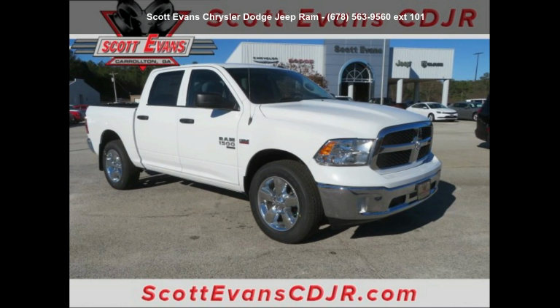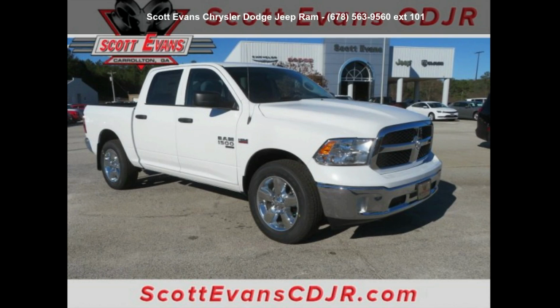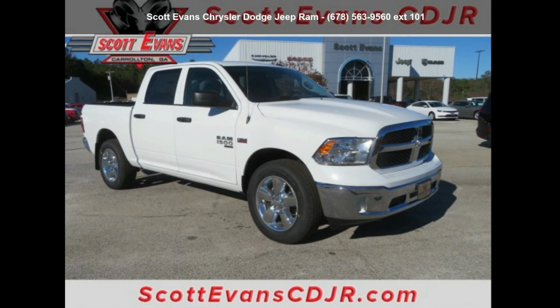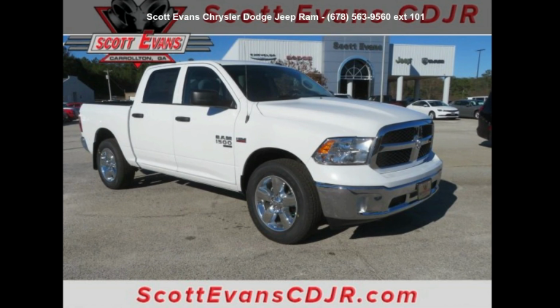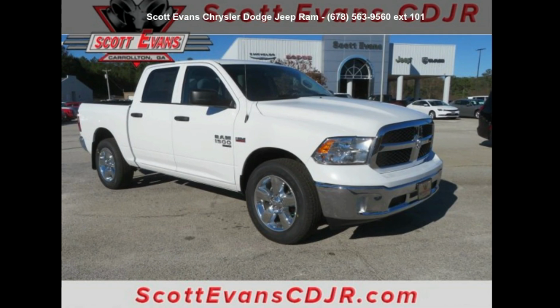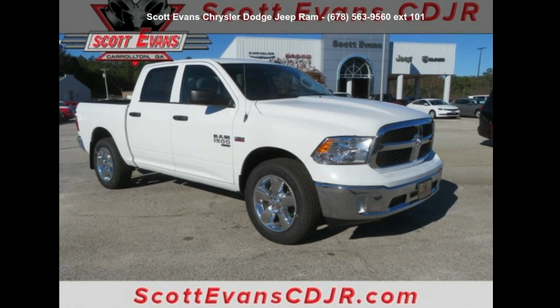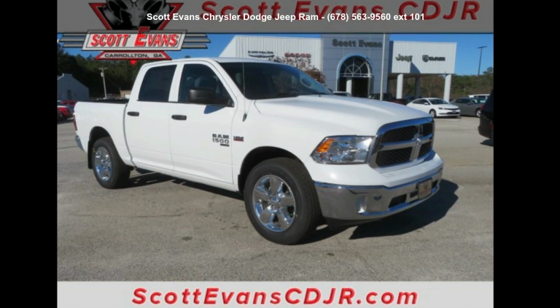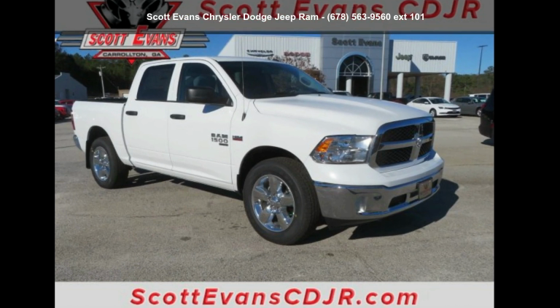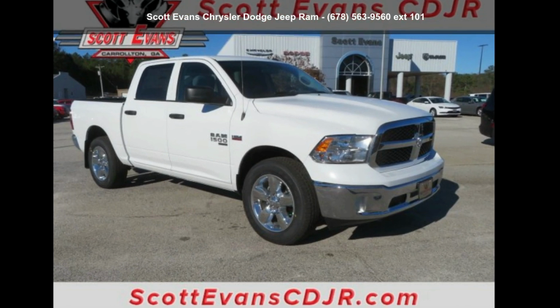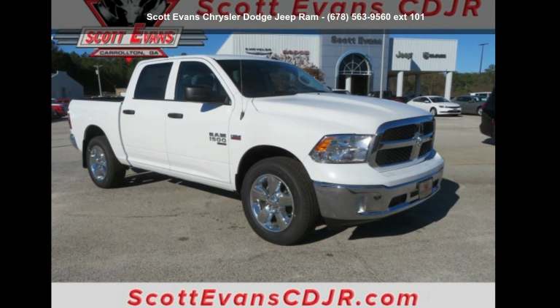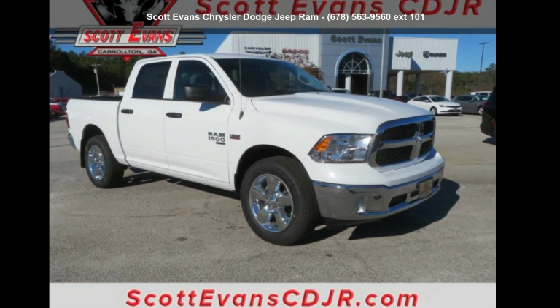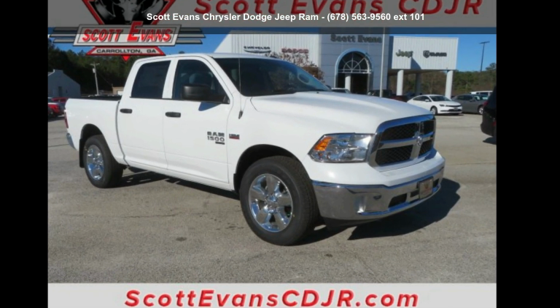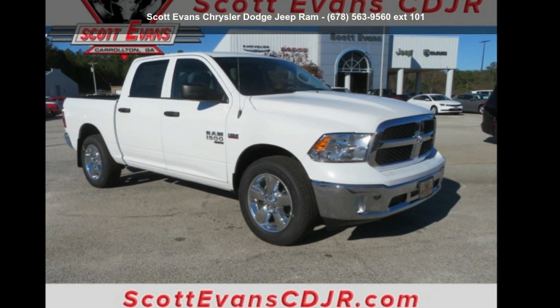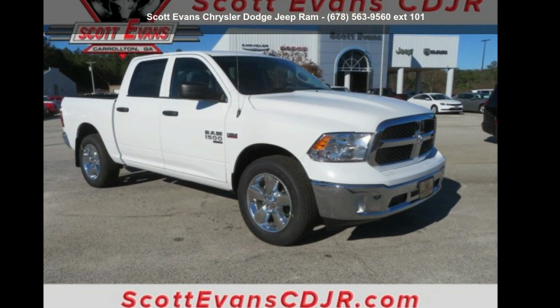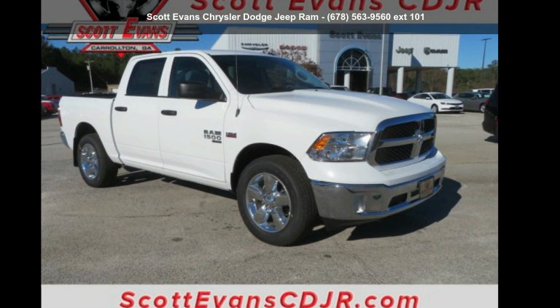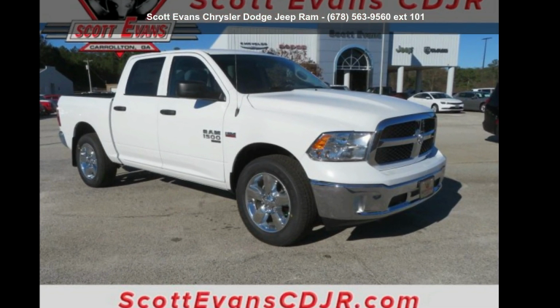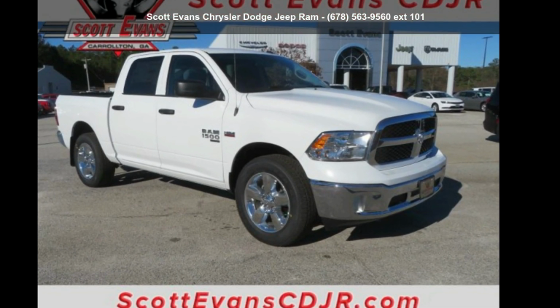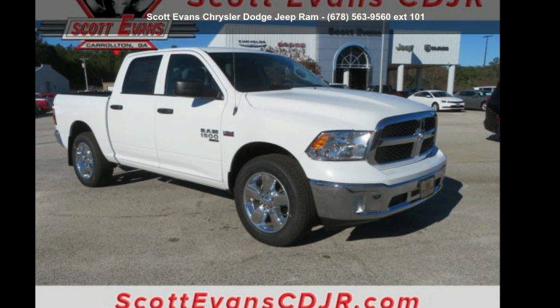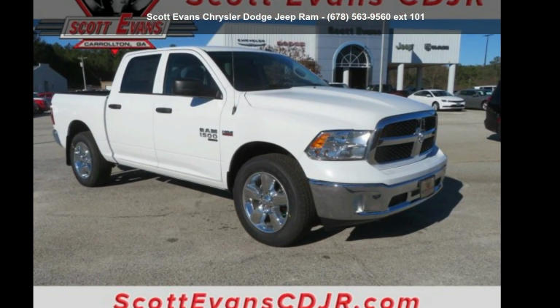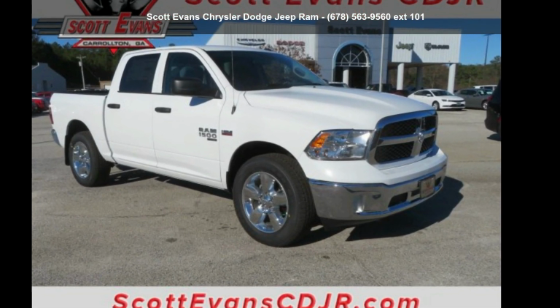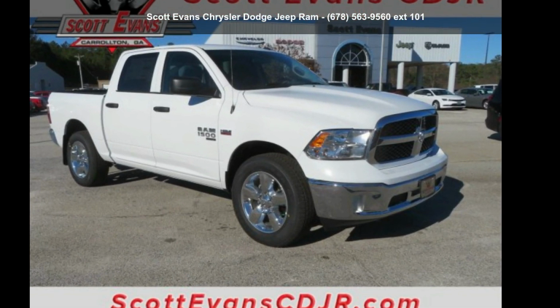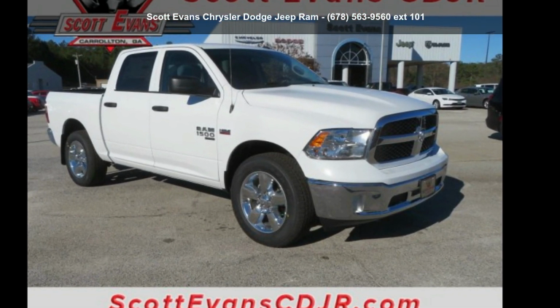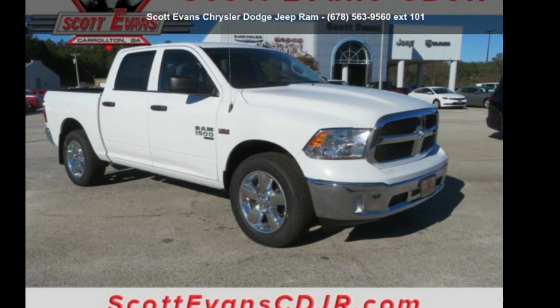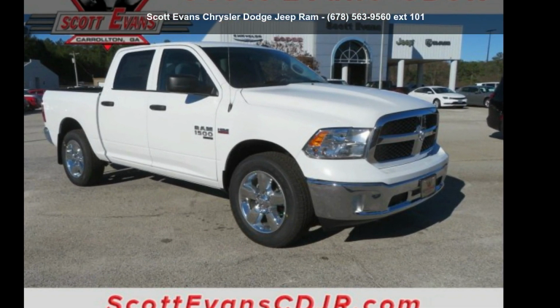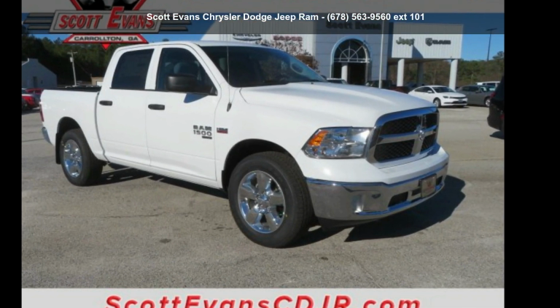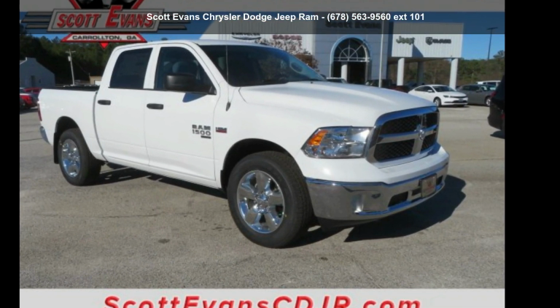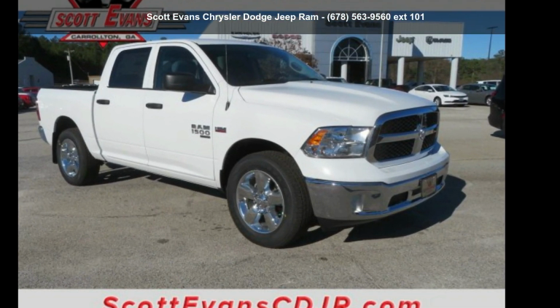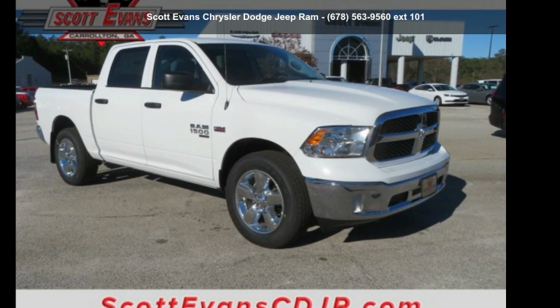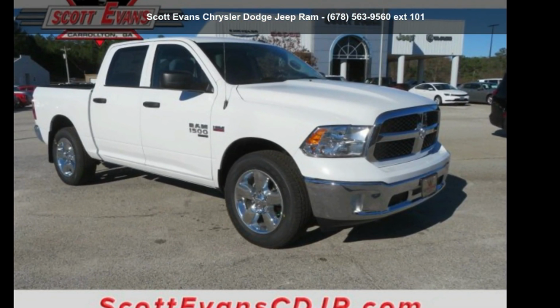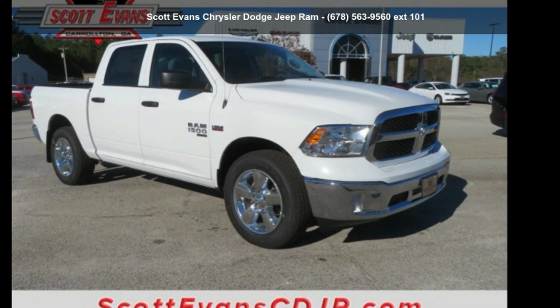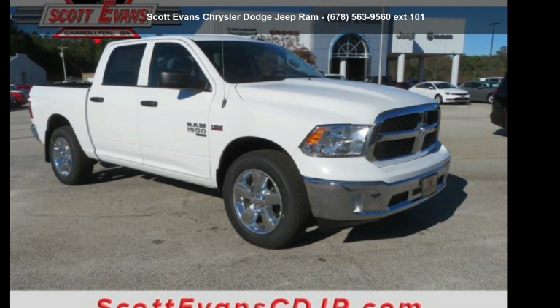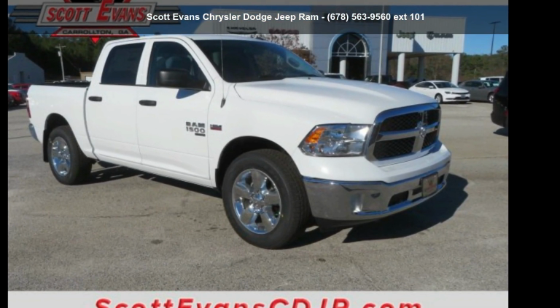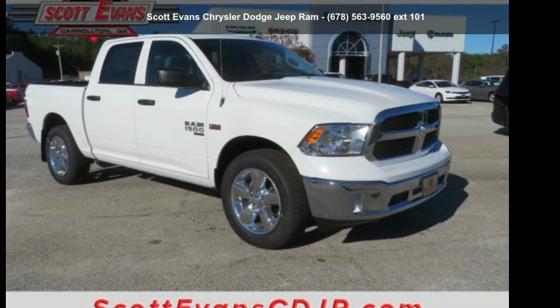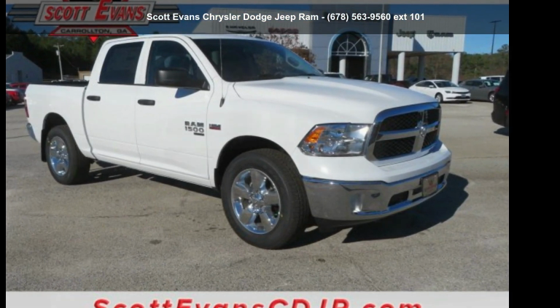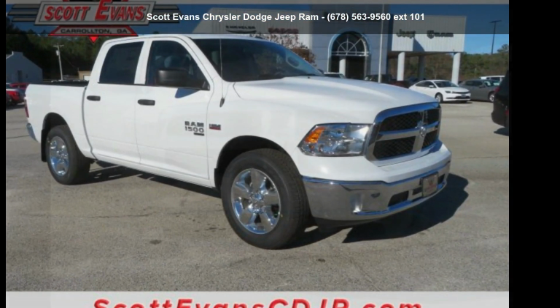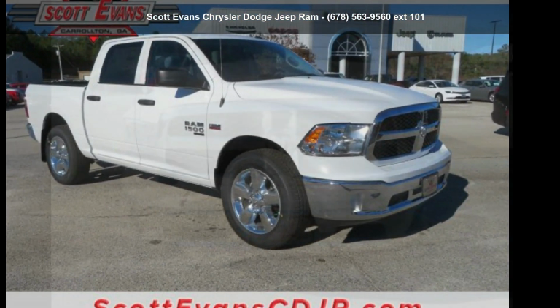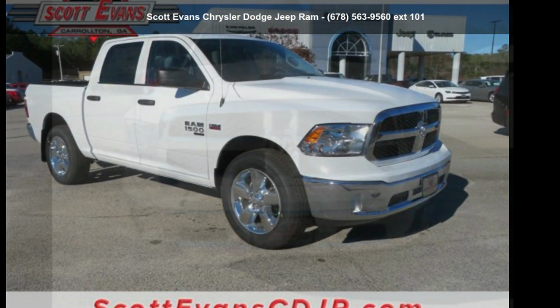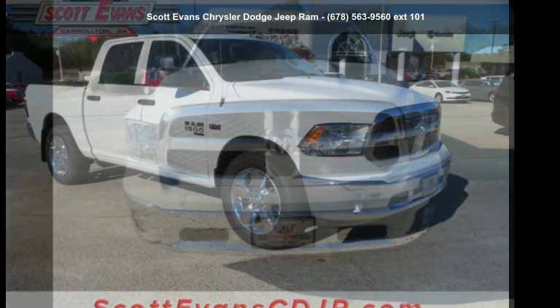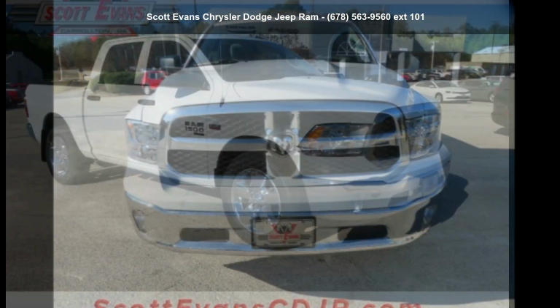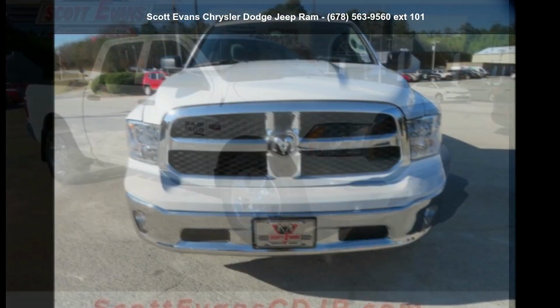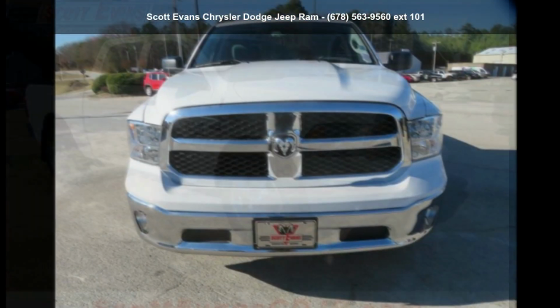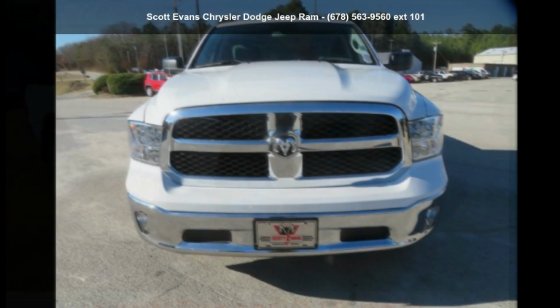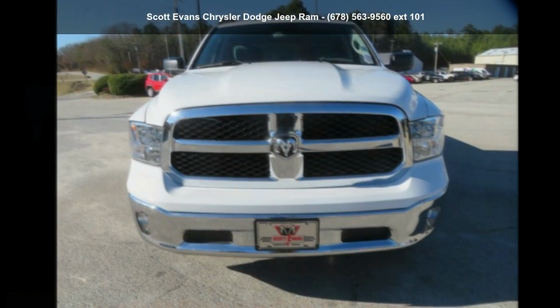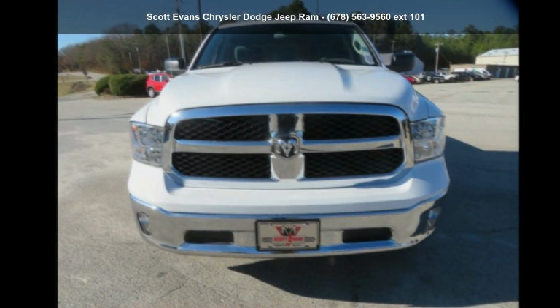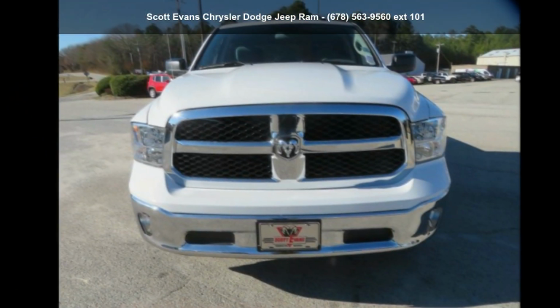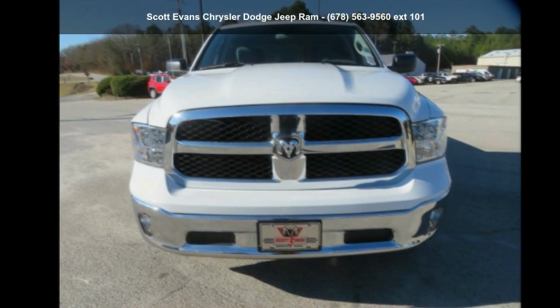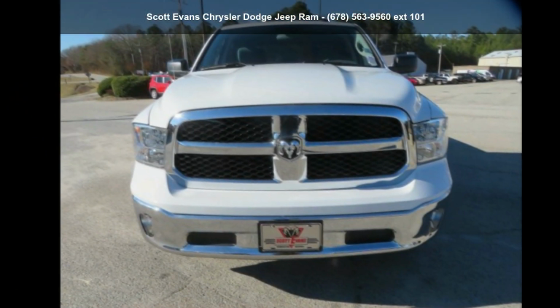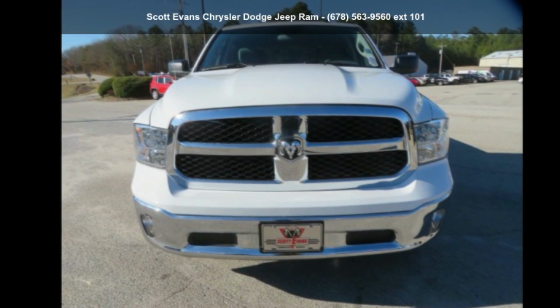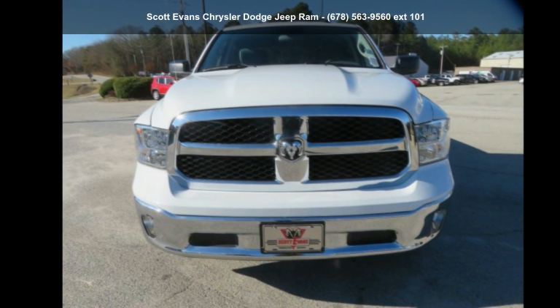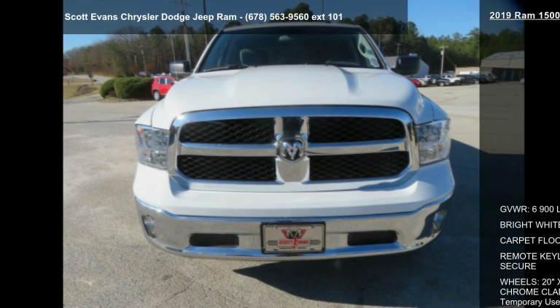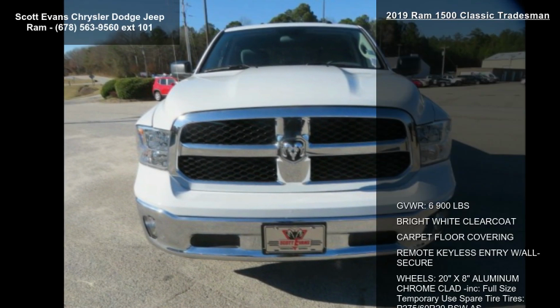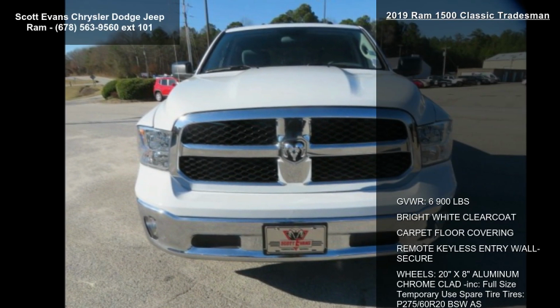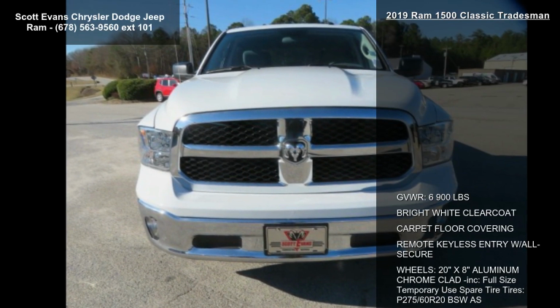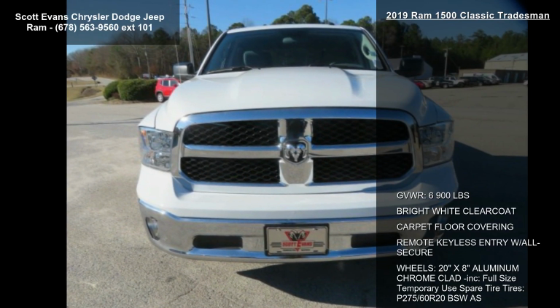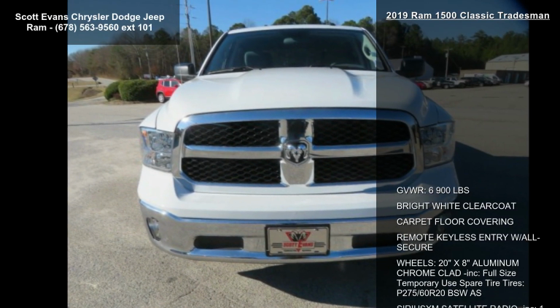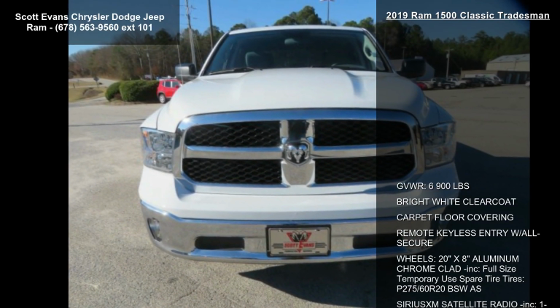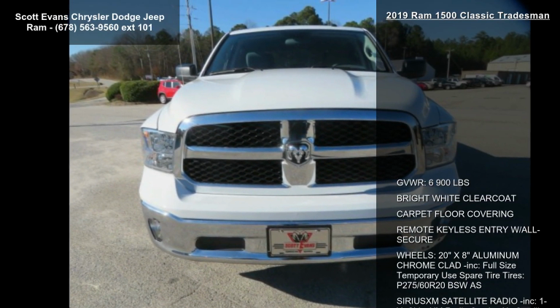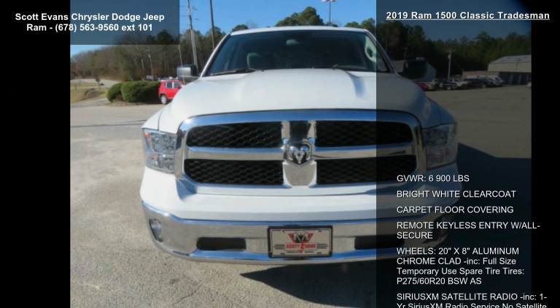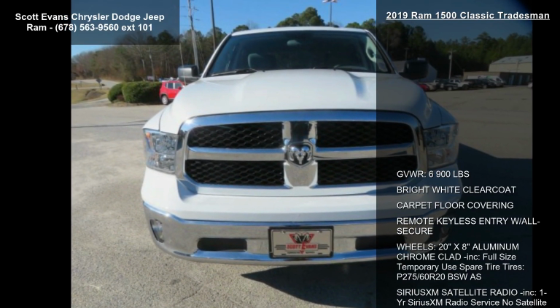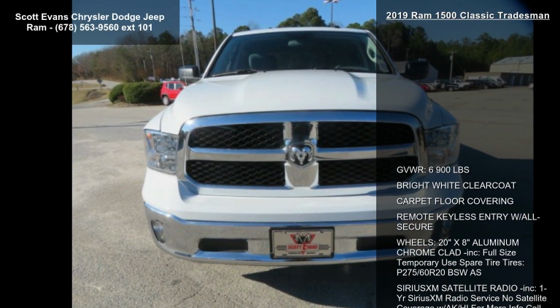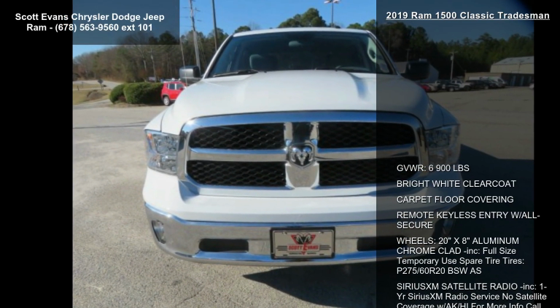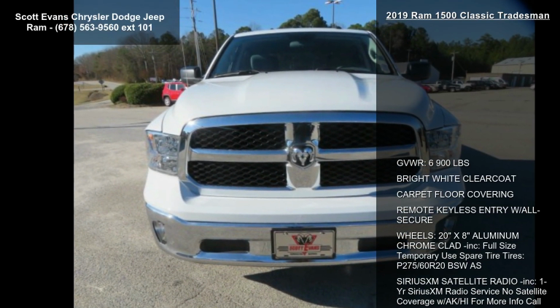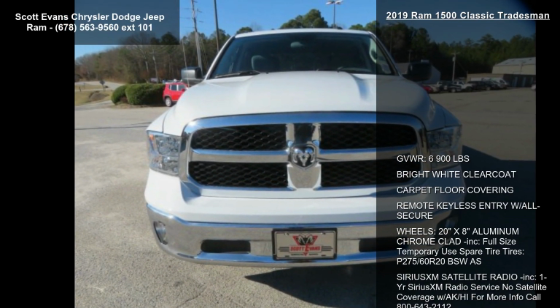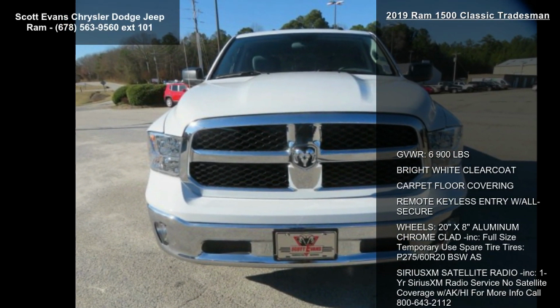Check out this Ram 2019 1500 Classic Tradesman. This may be the set of wheels you've been looking for.